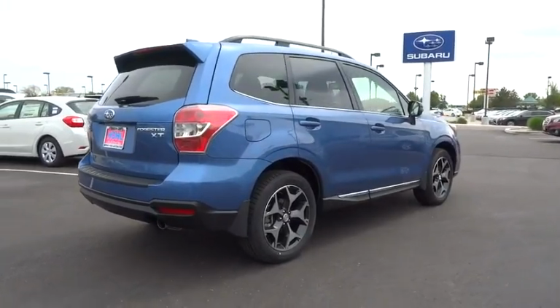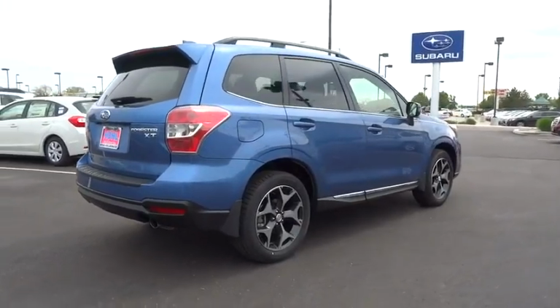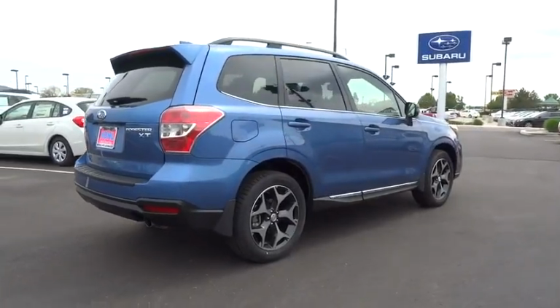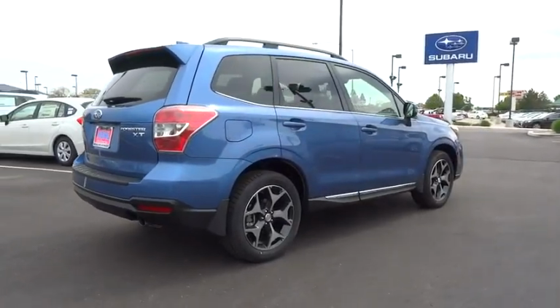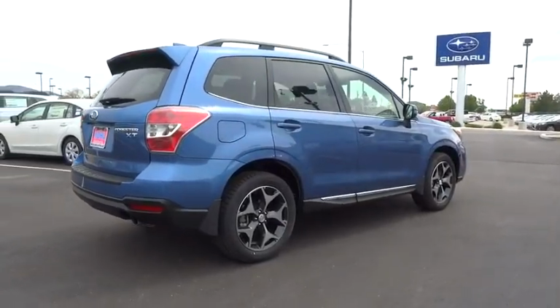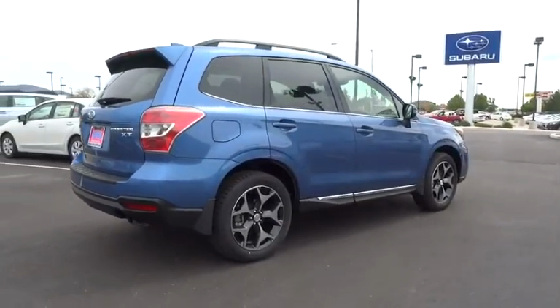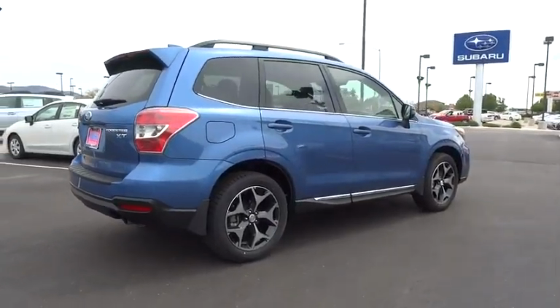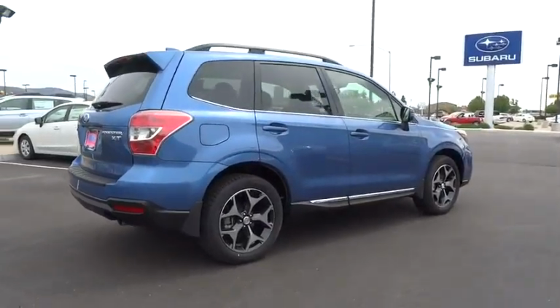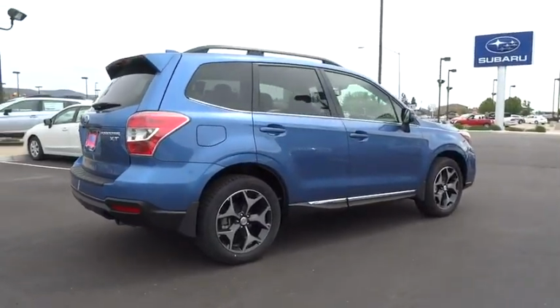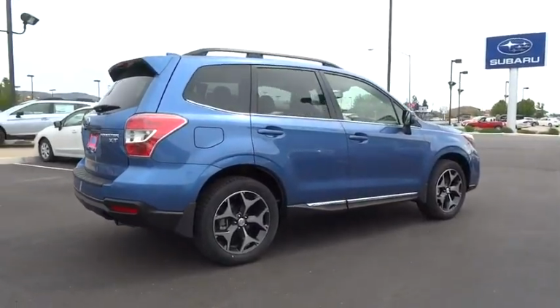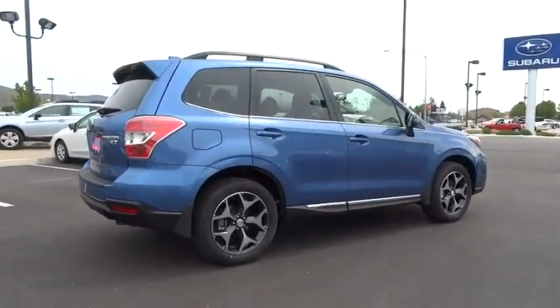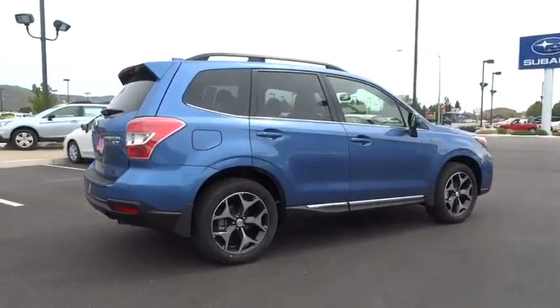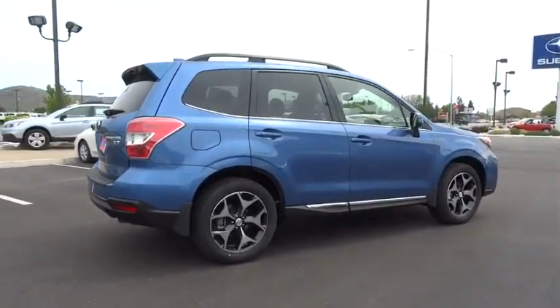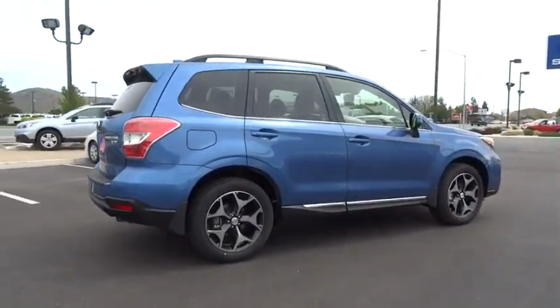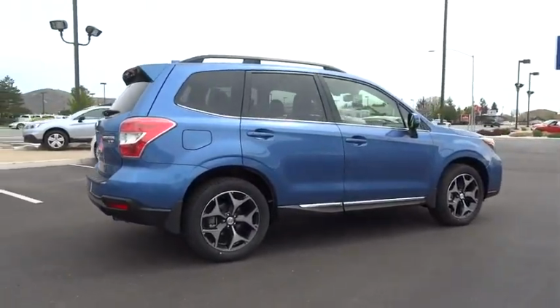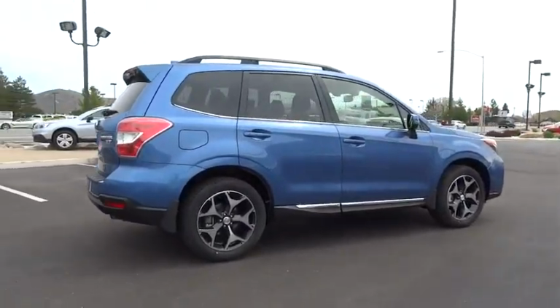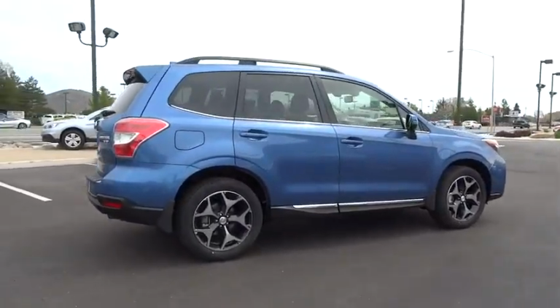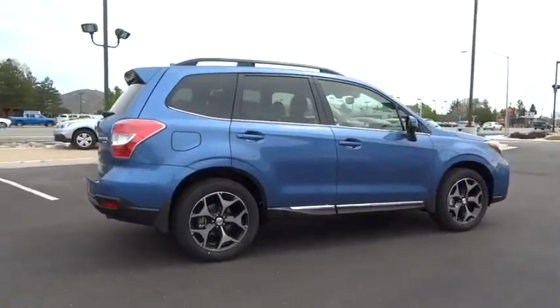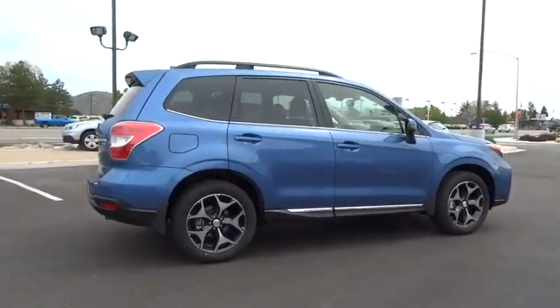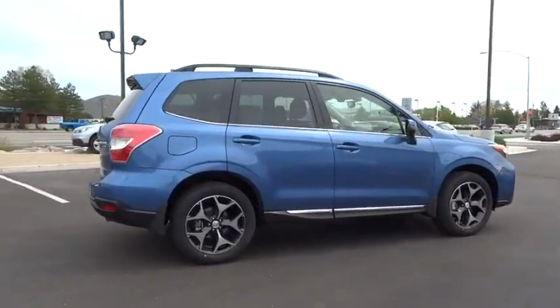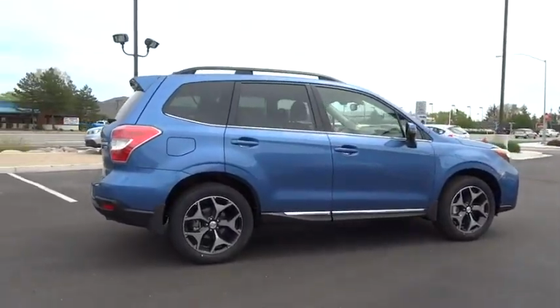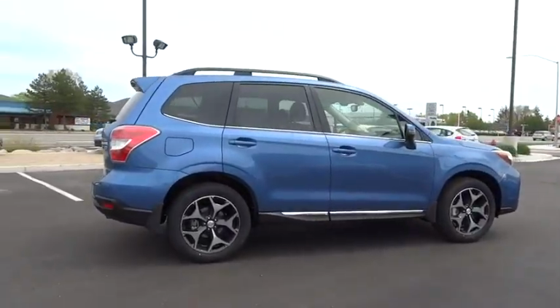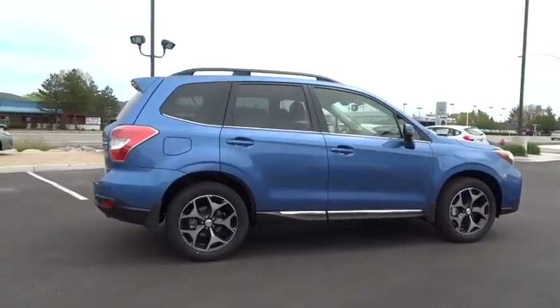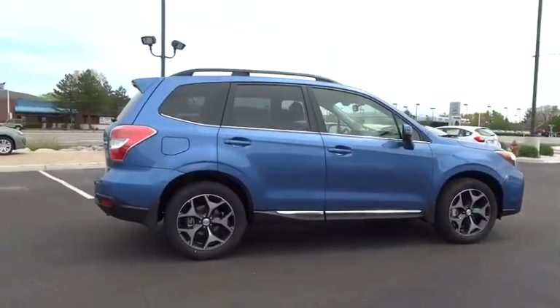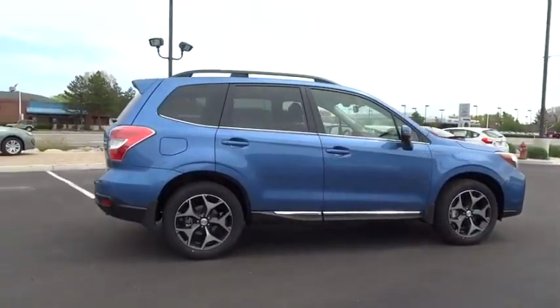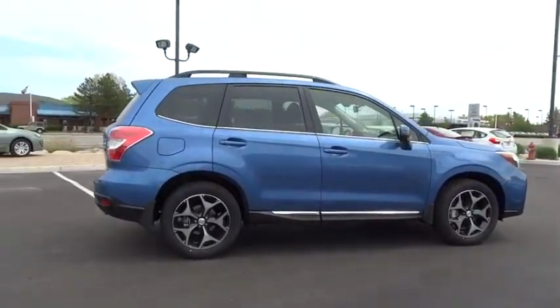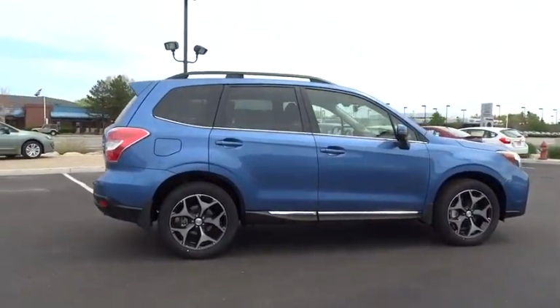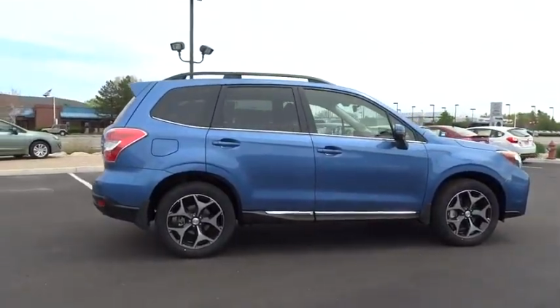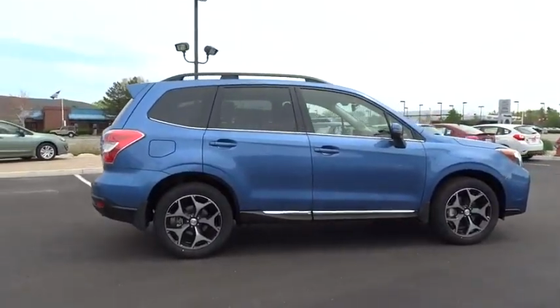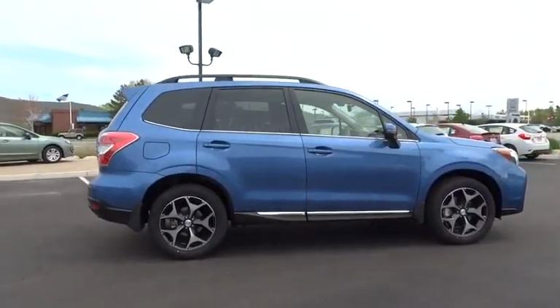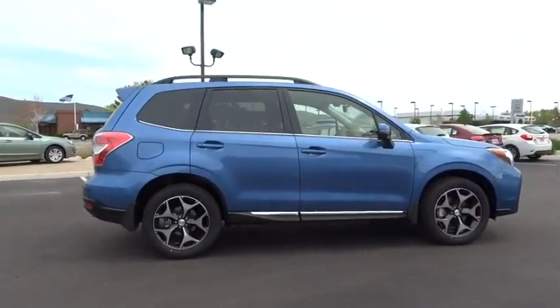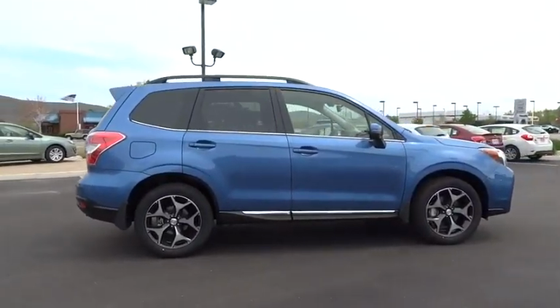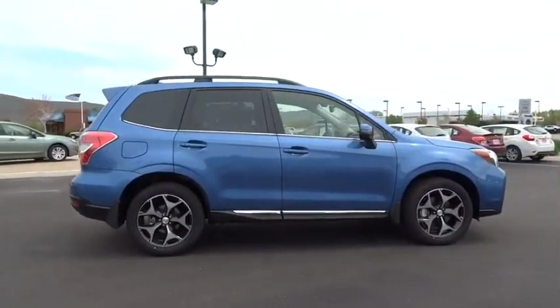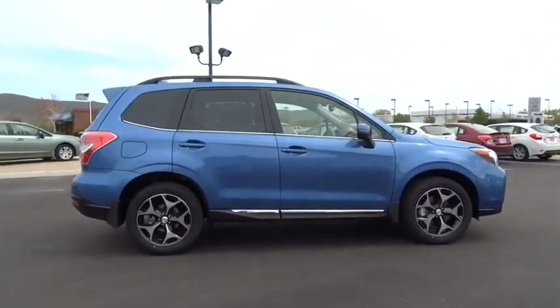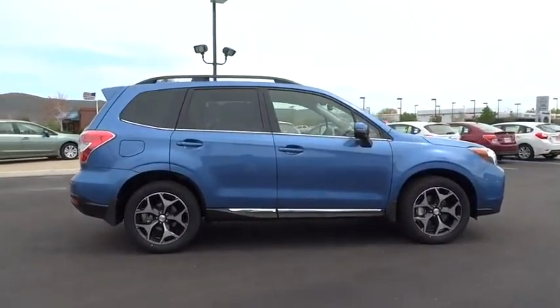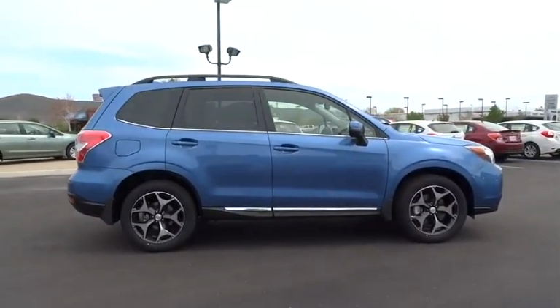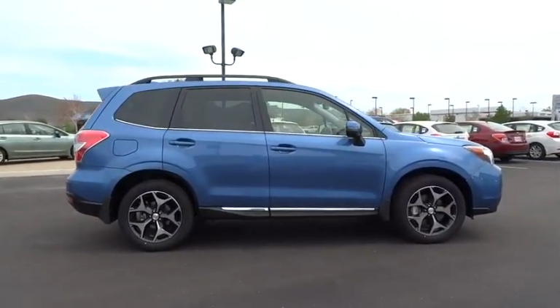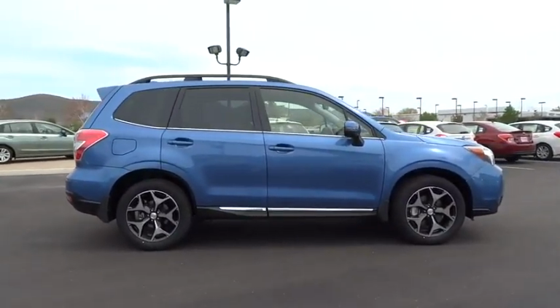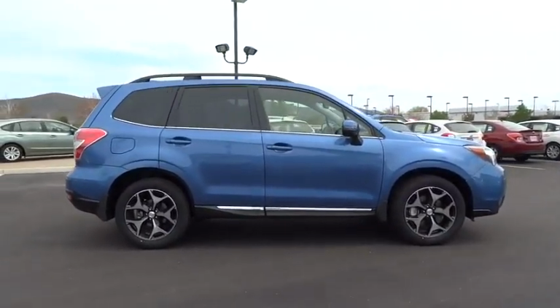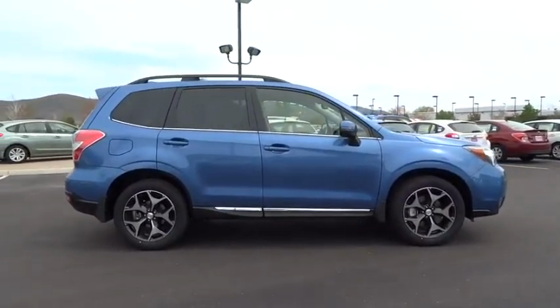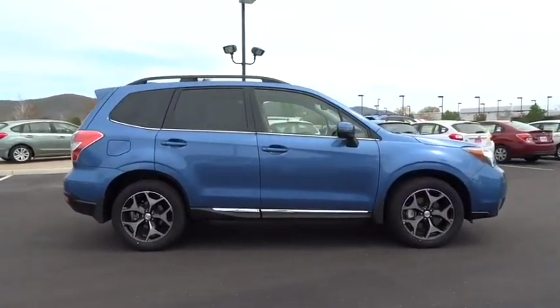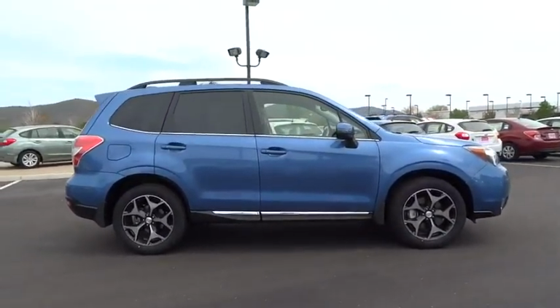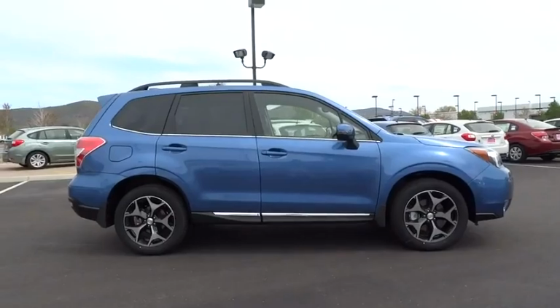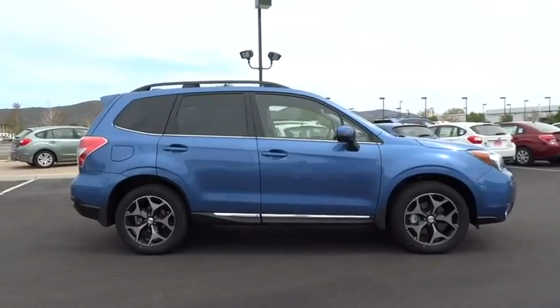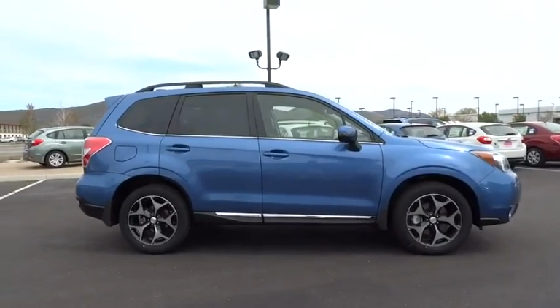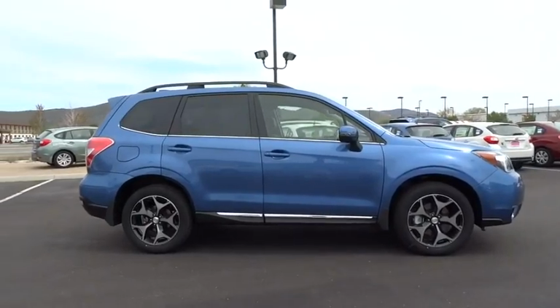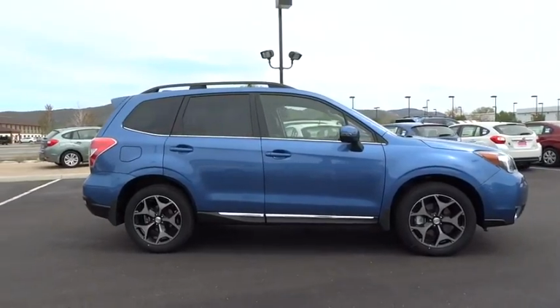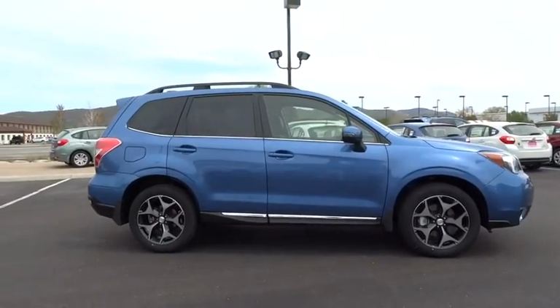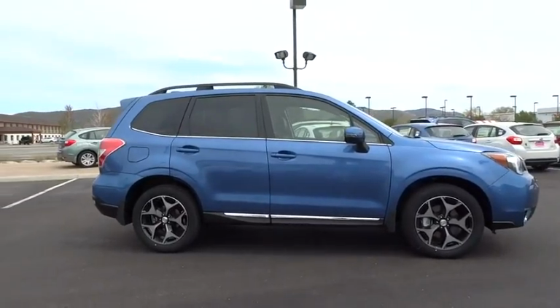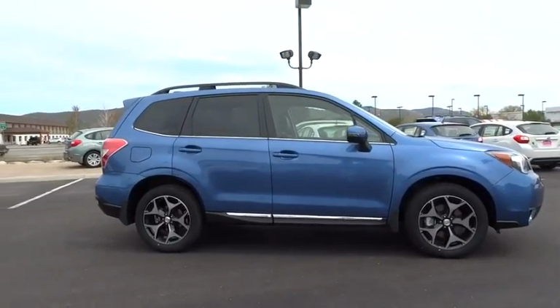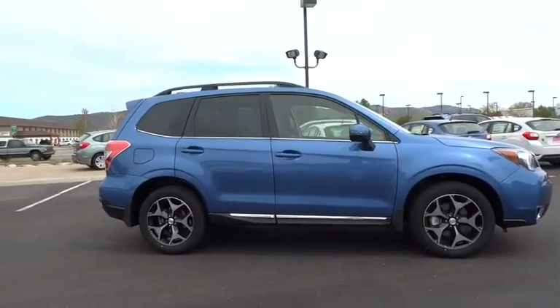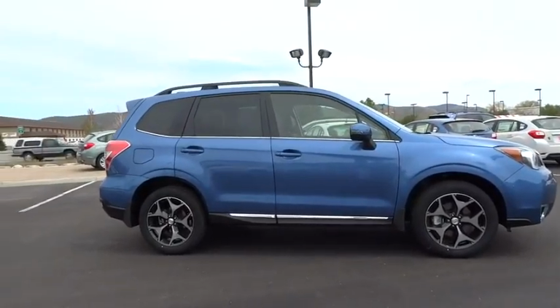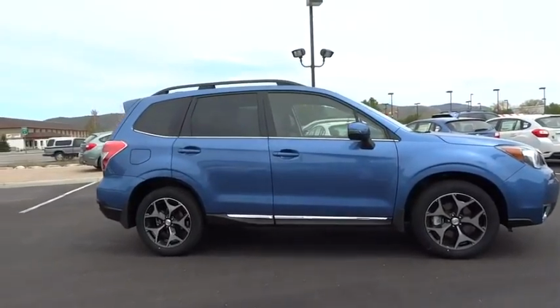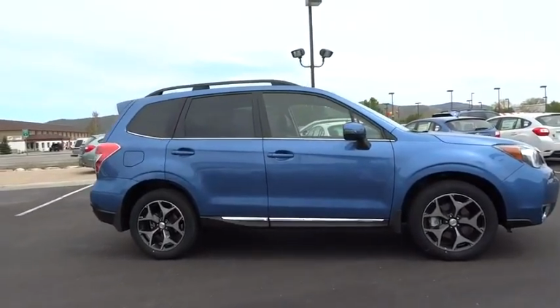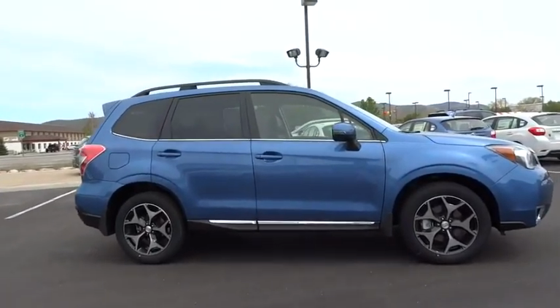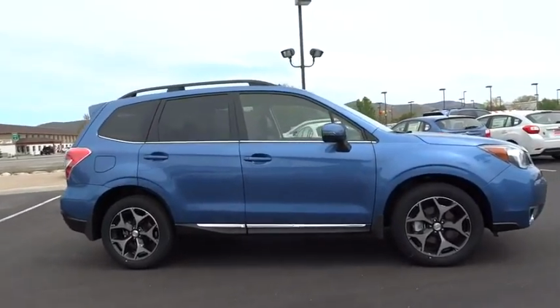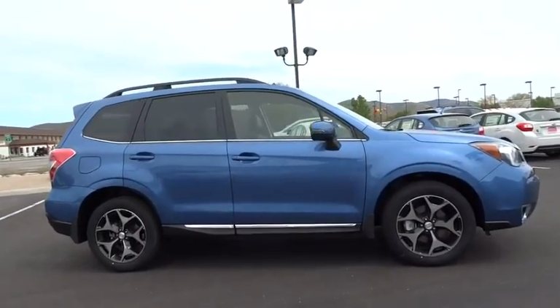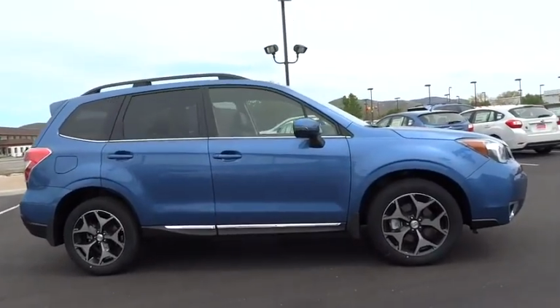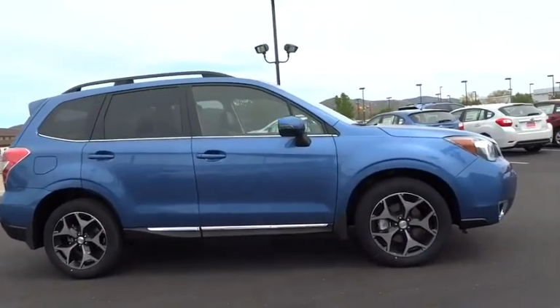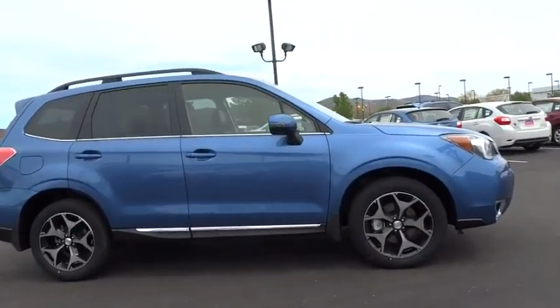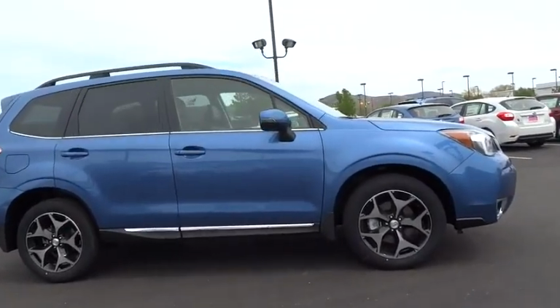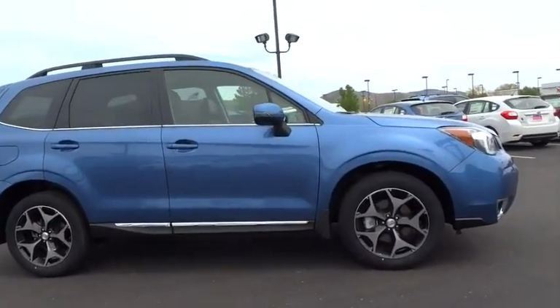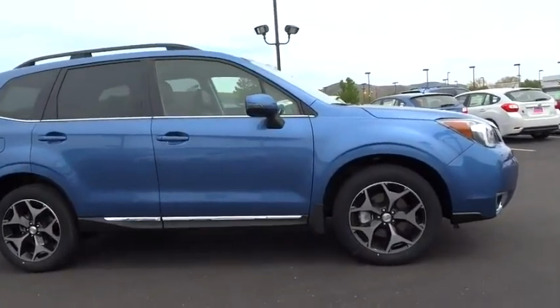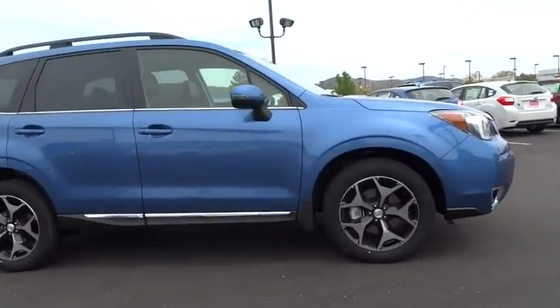CD player, tachometer, leather seats, brake assist, panic alarm, power moonroof, remote keyless entry.